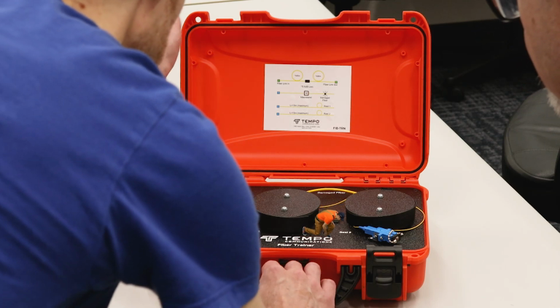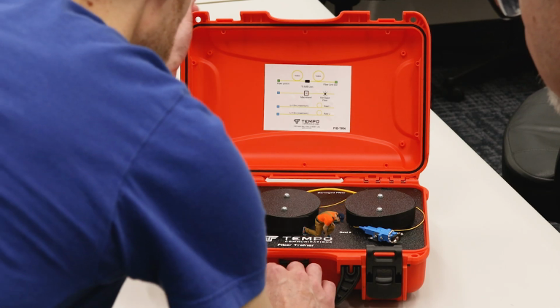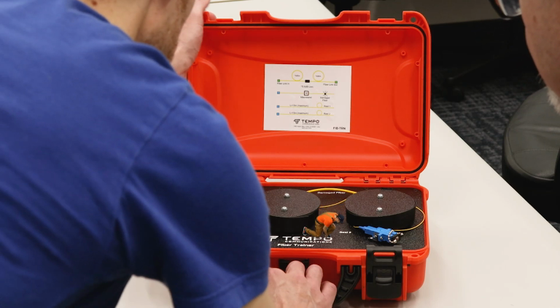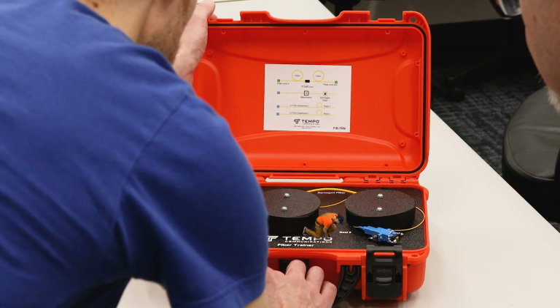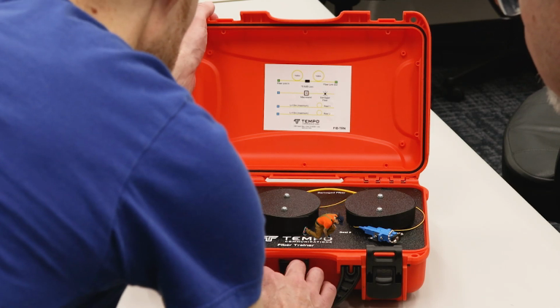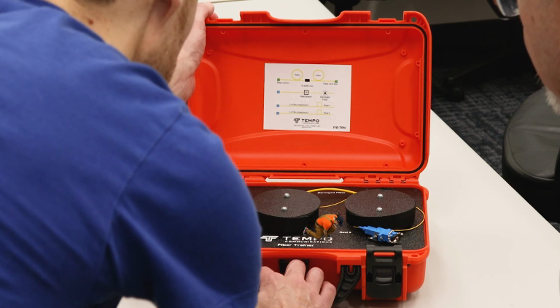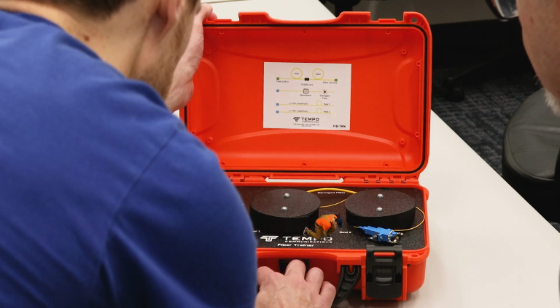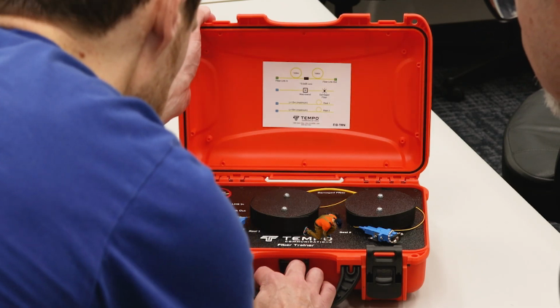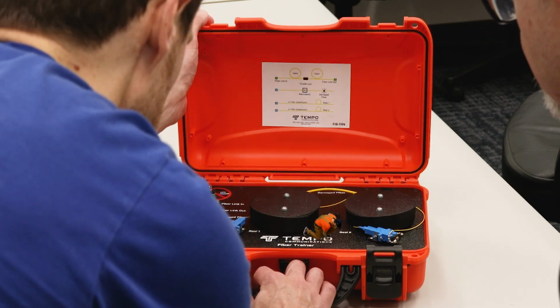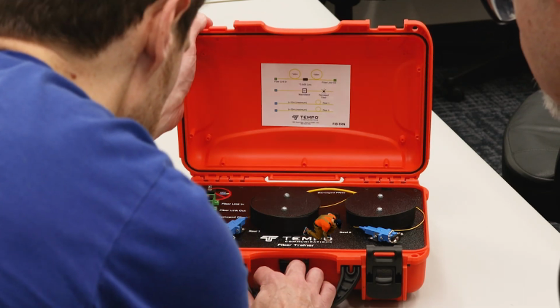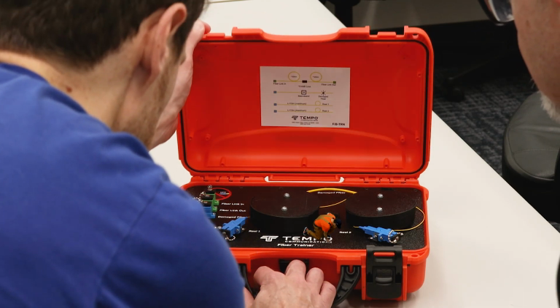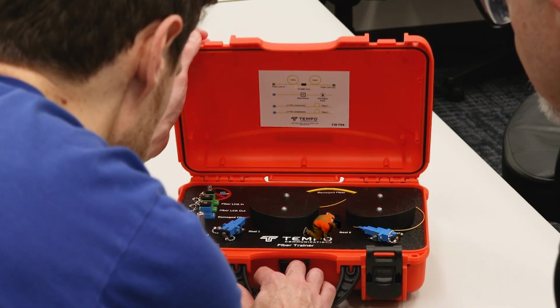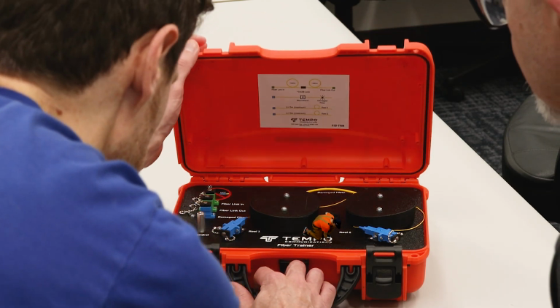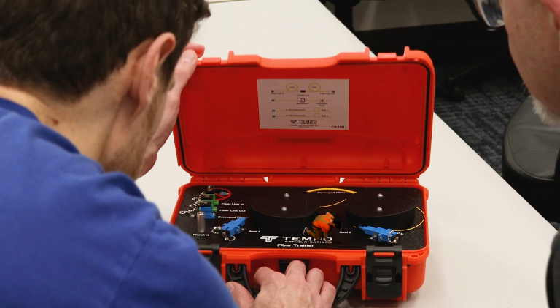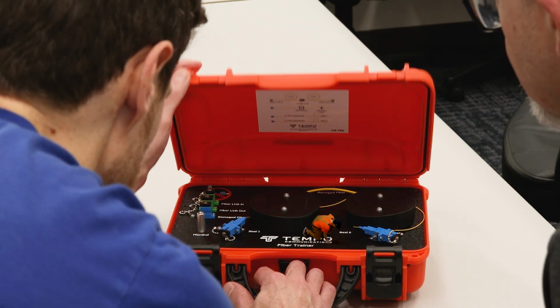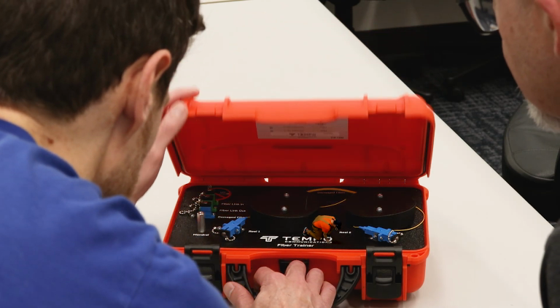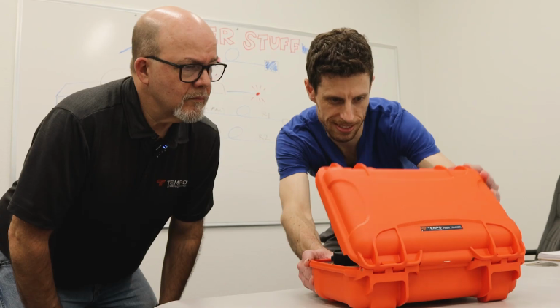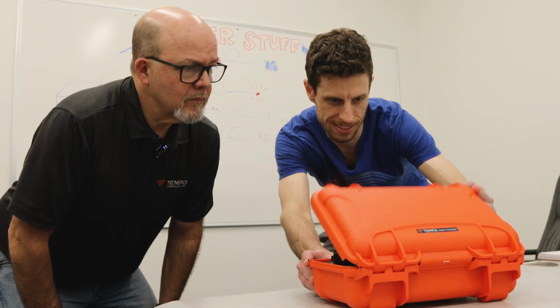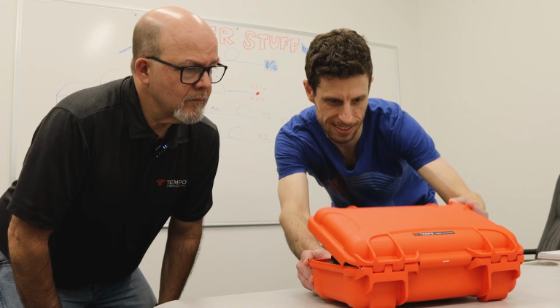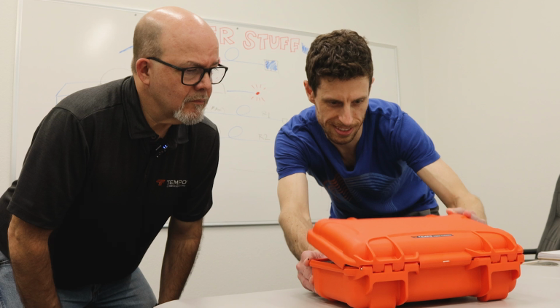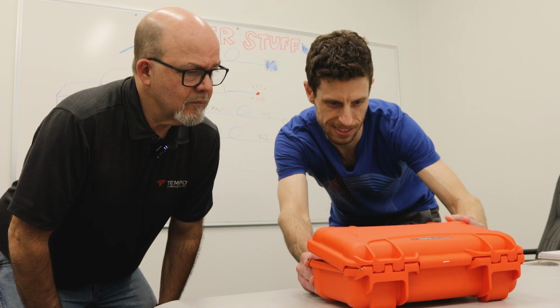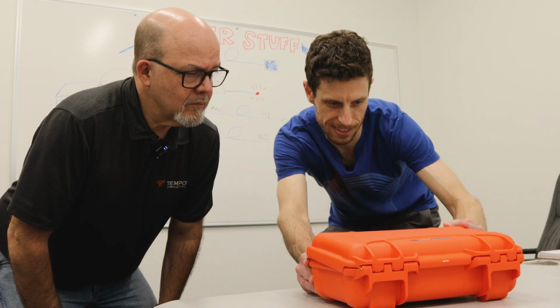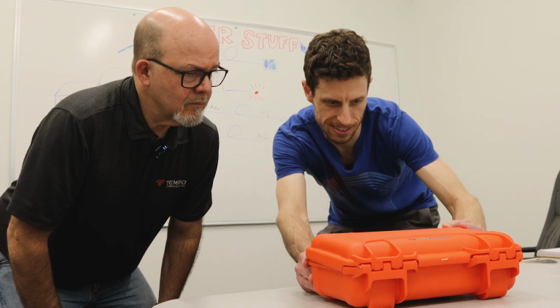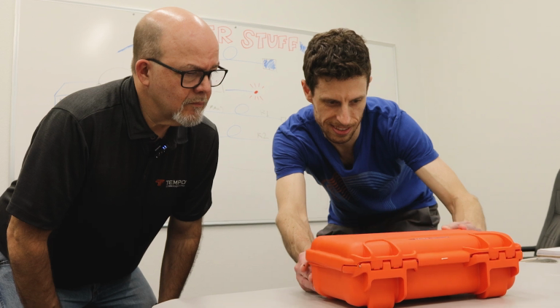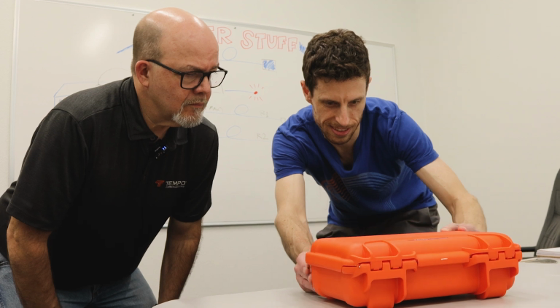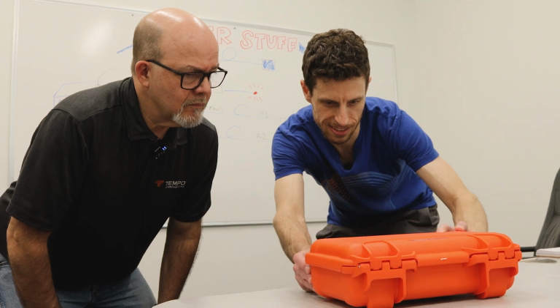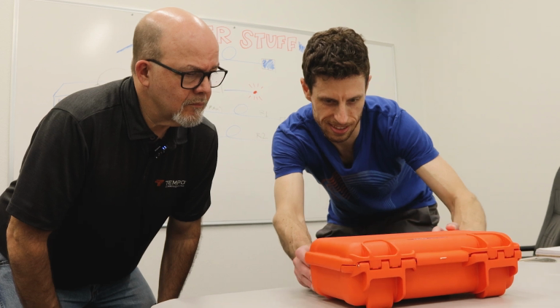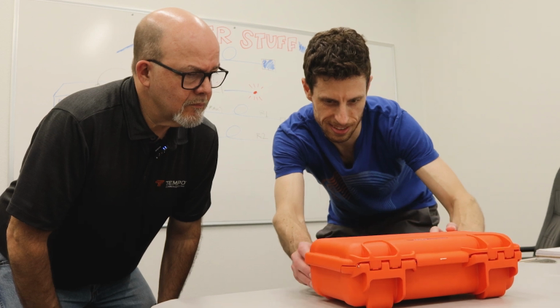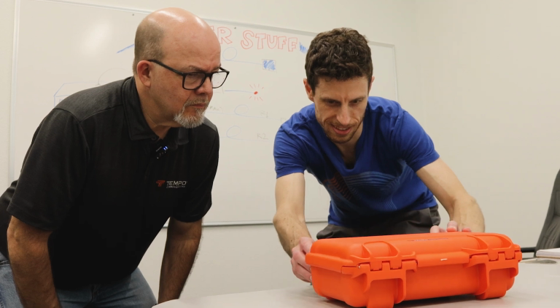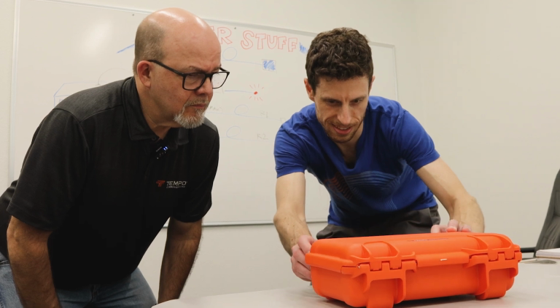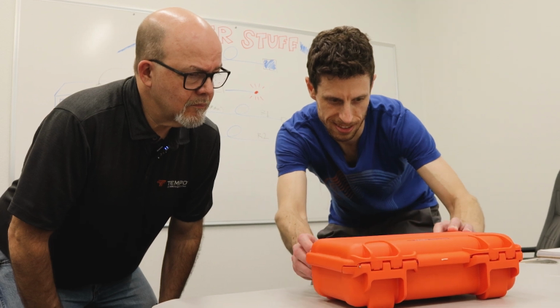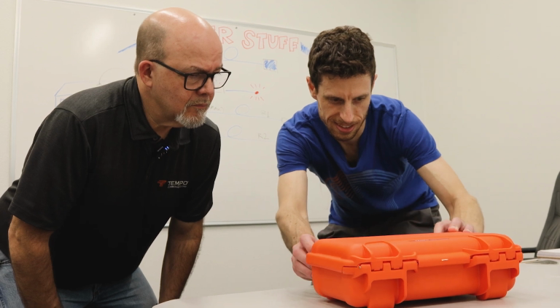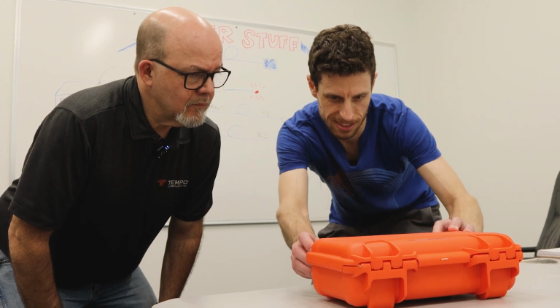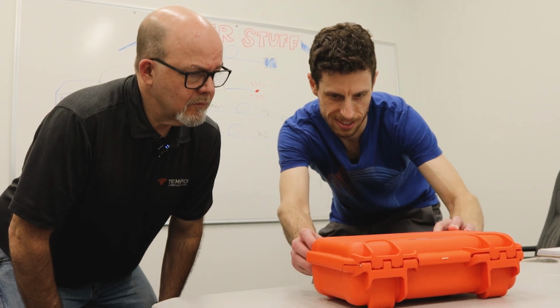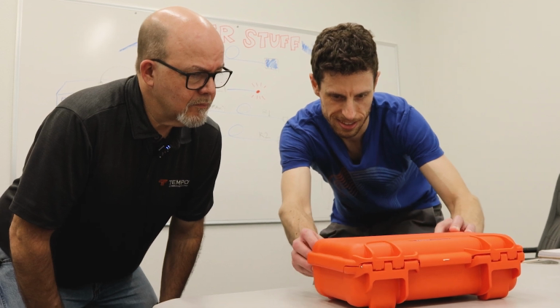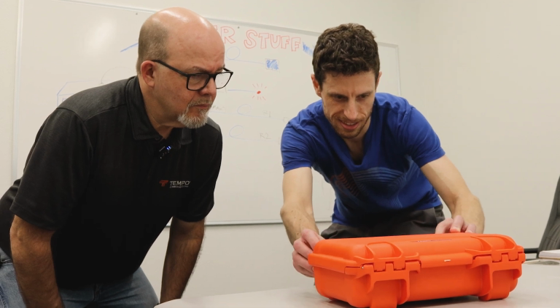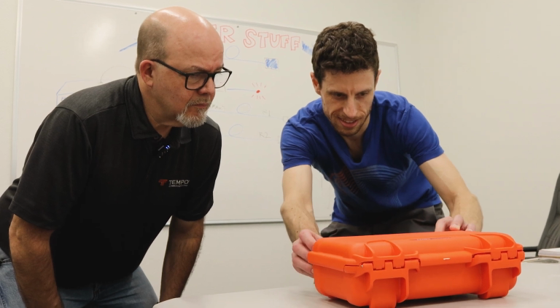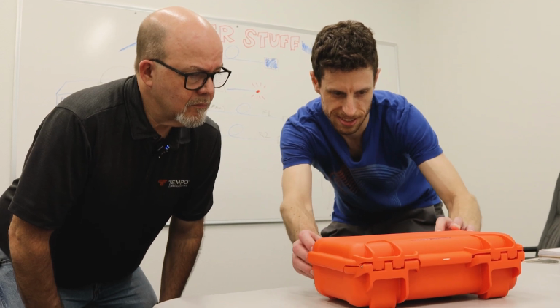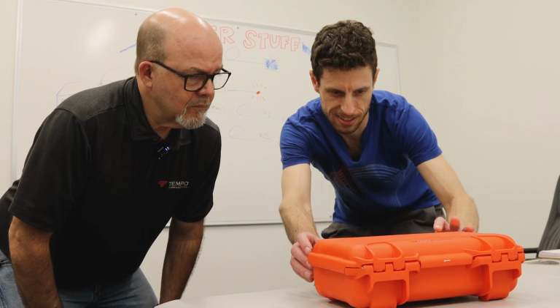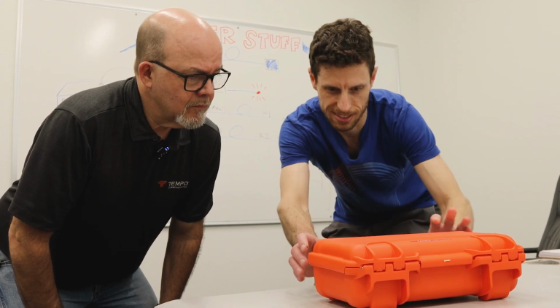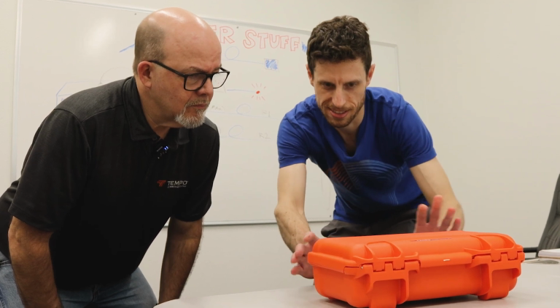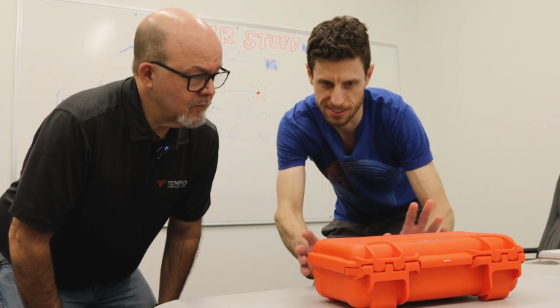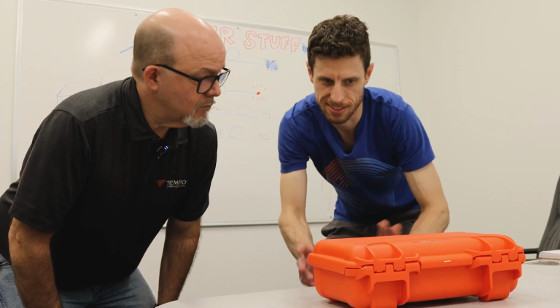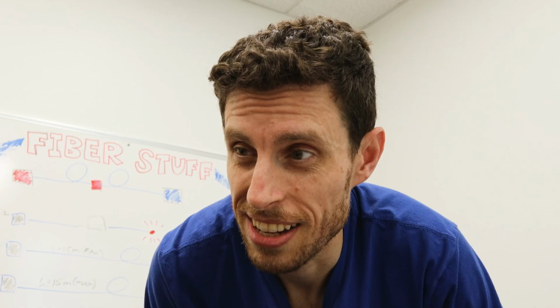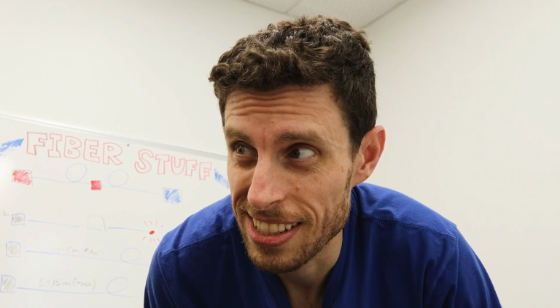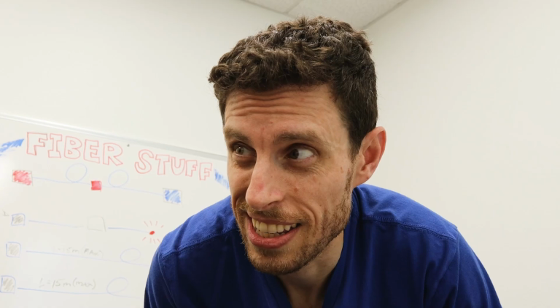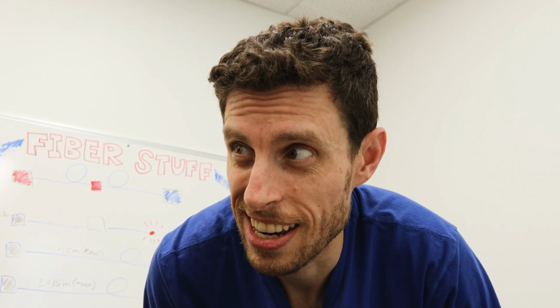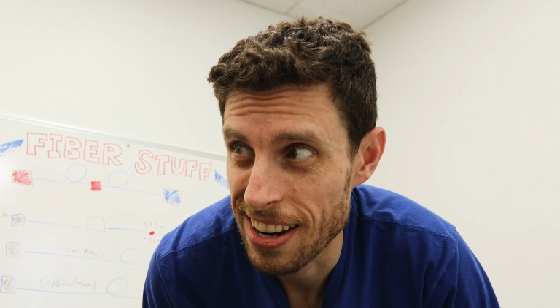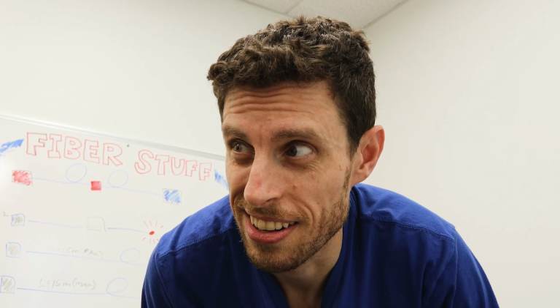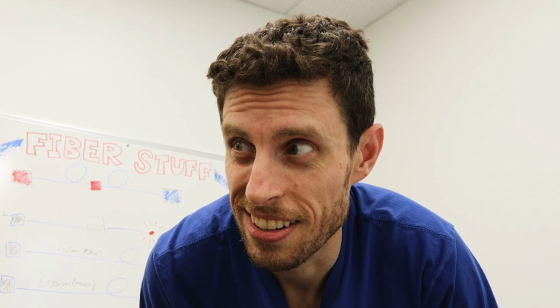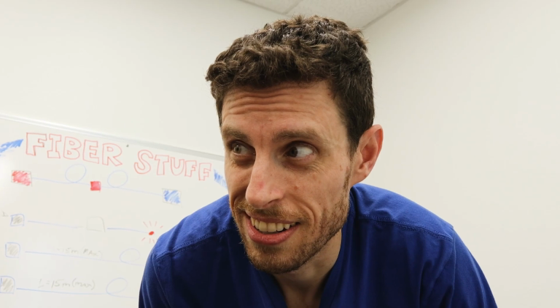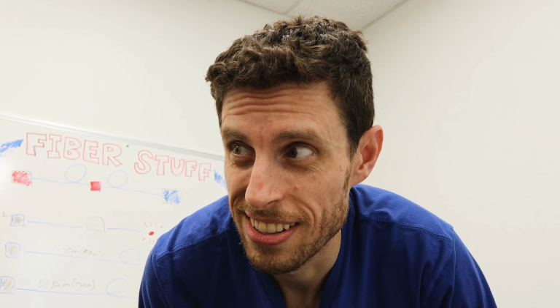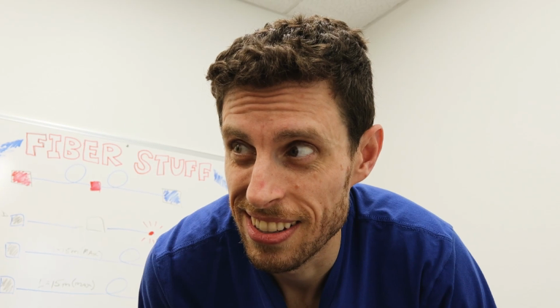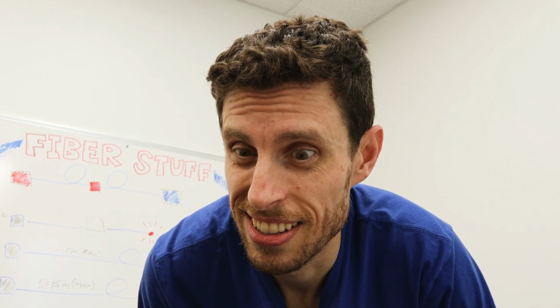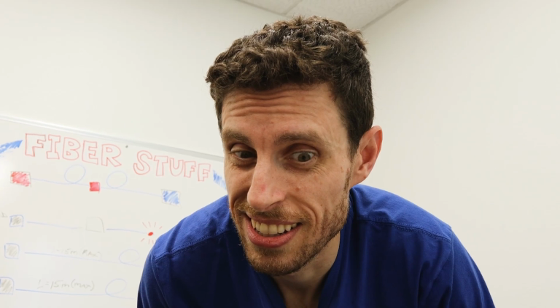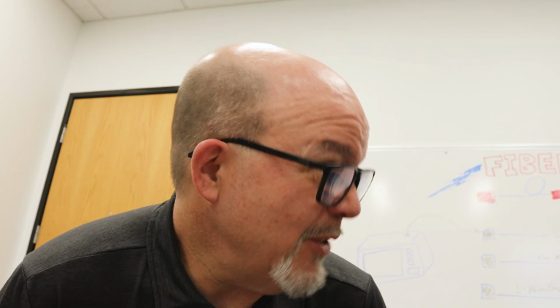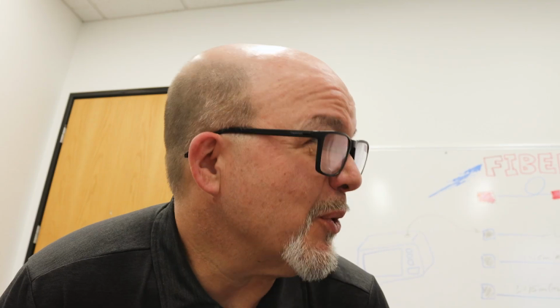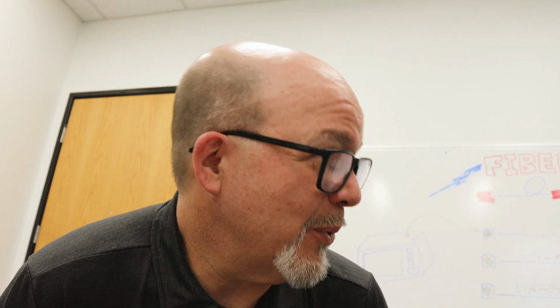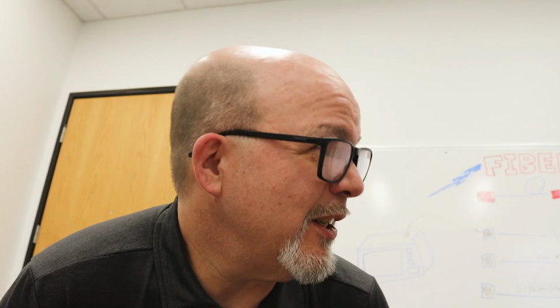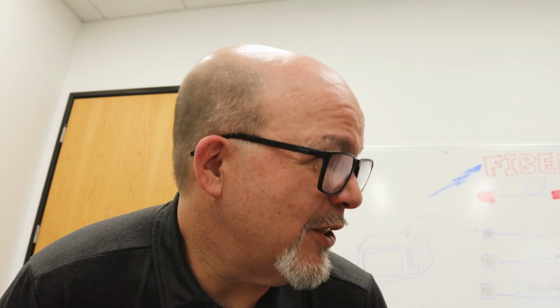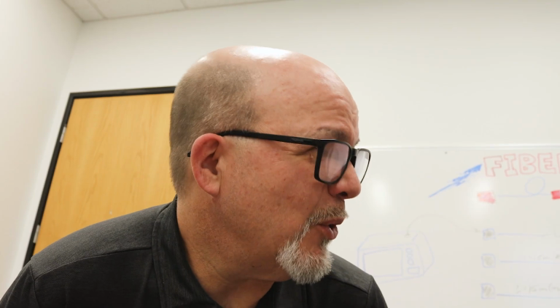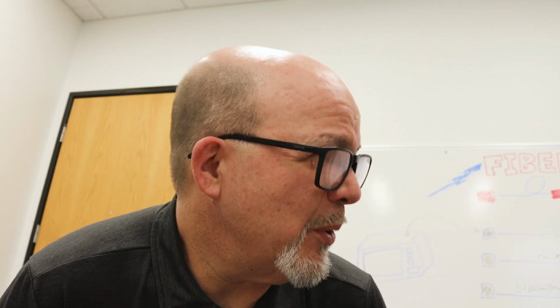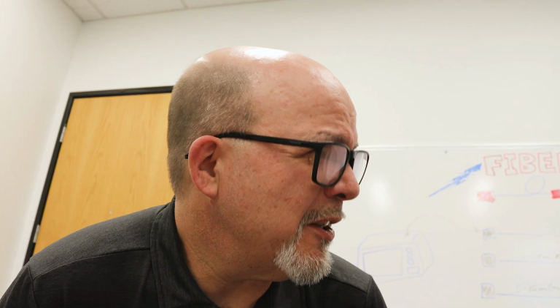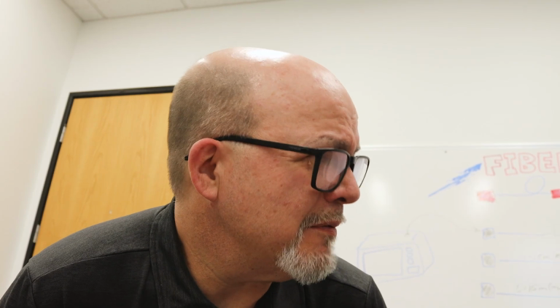Yeah. Yeah. Thanks. How's he going to get out of there? He knows what he's doing.